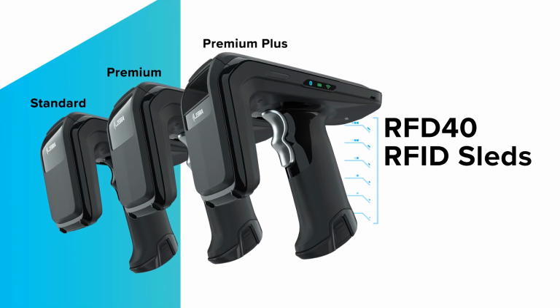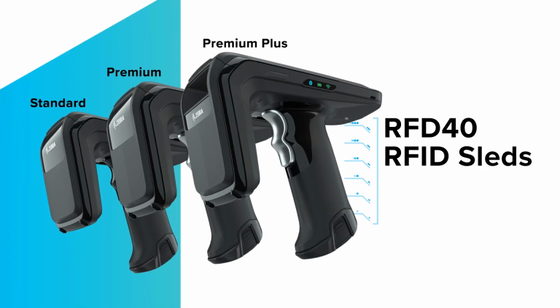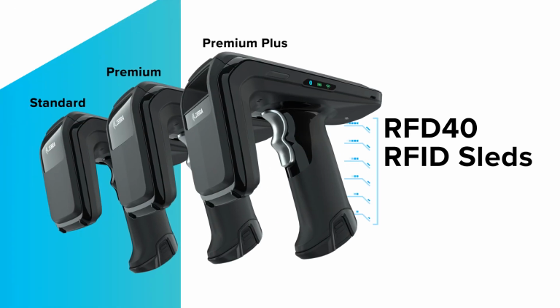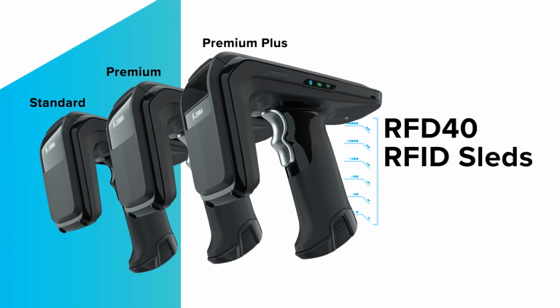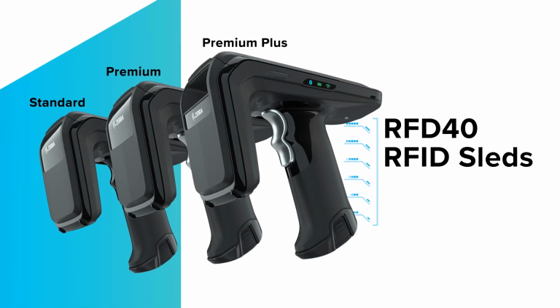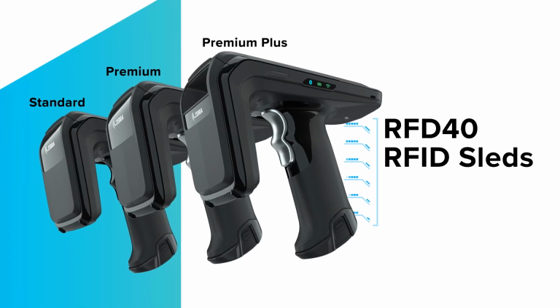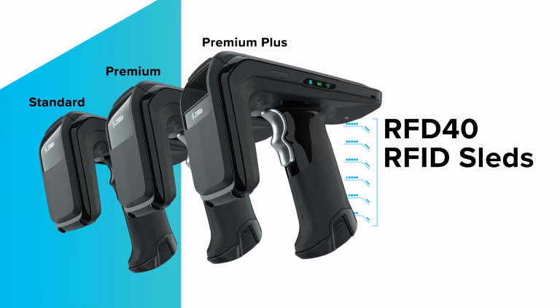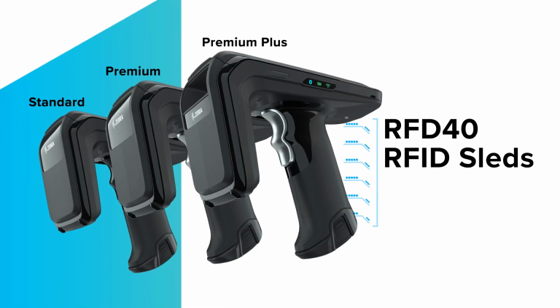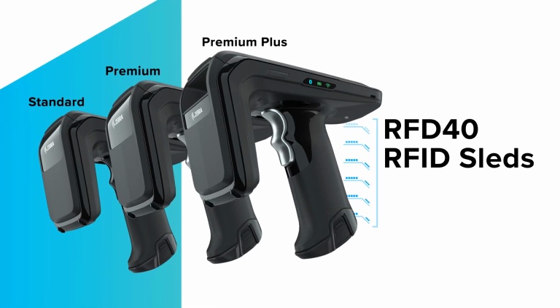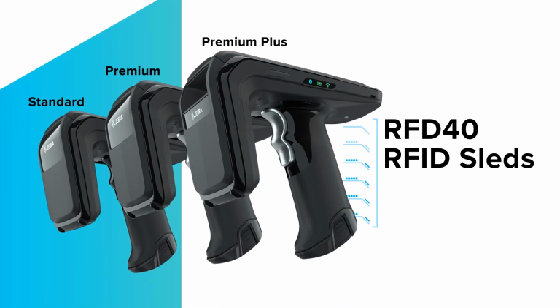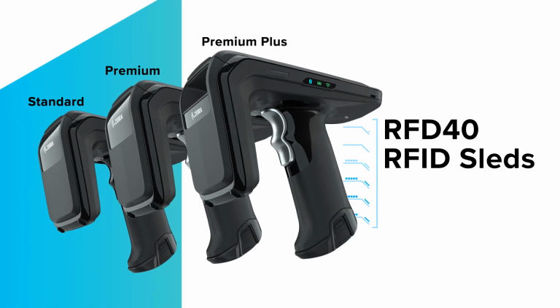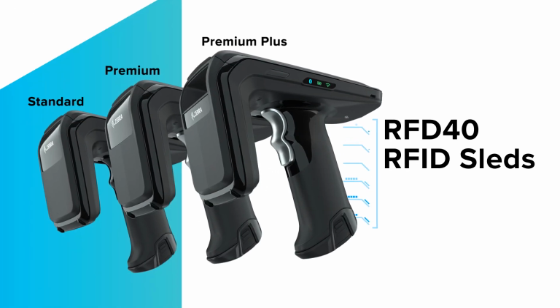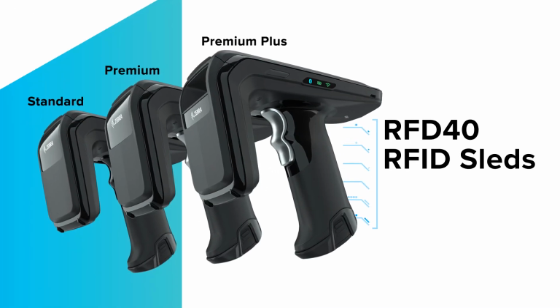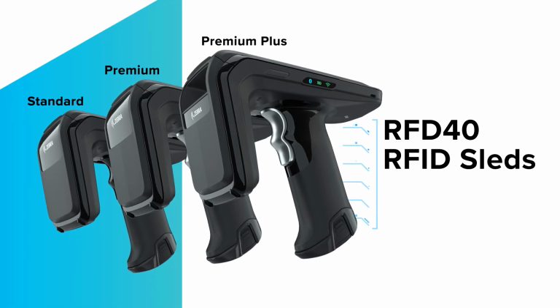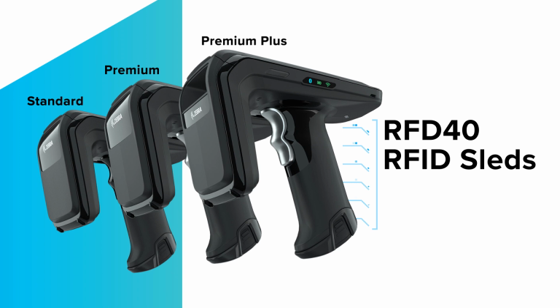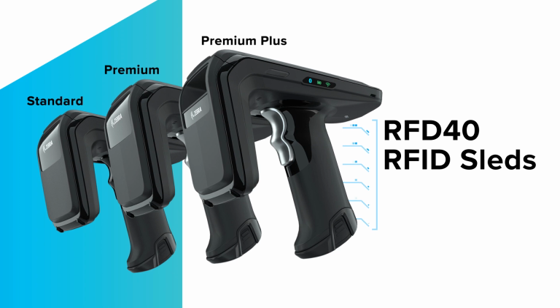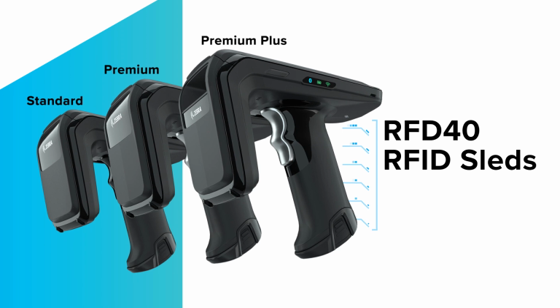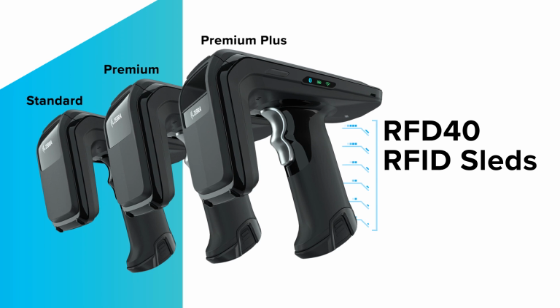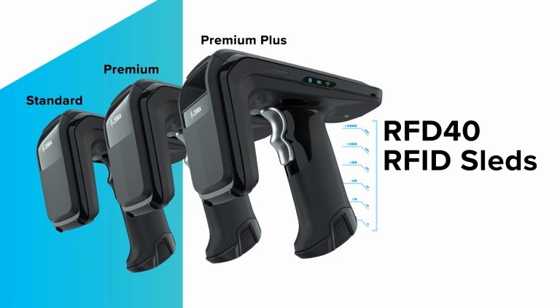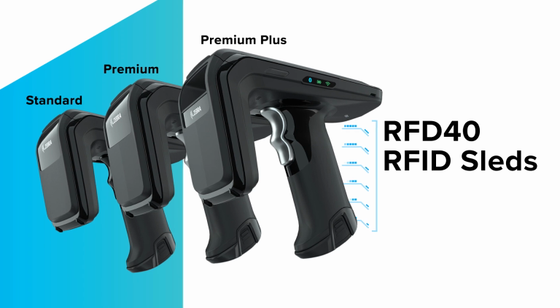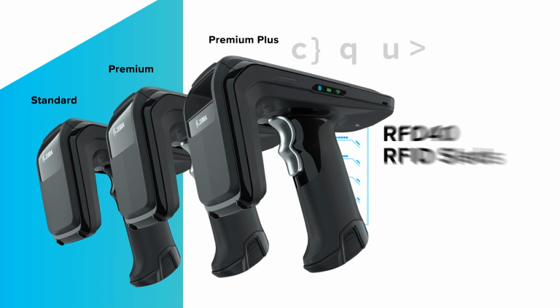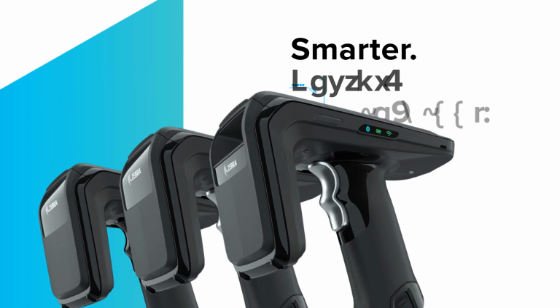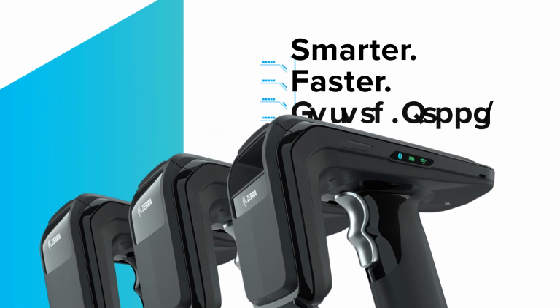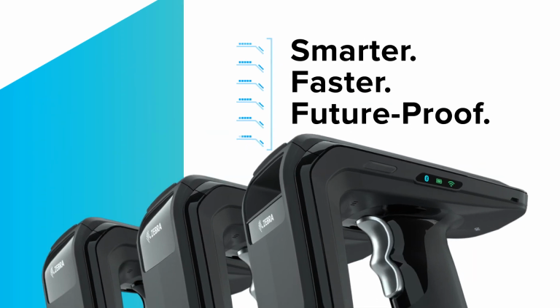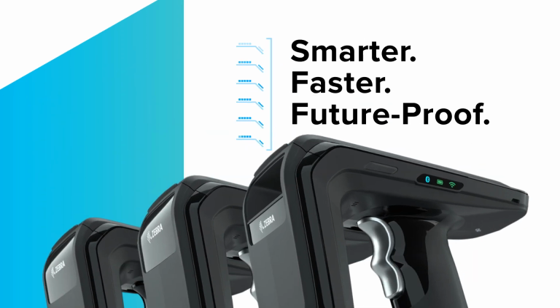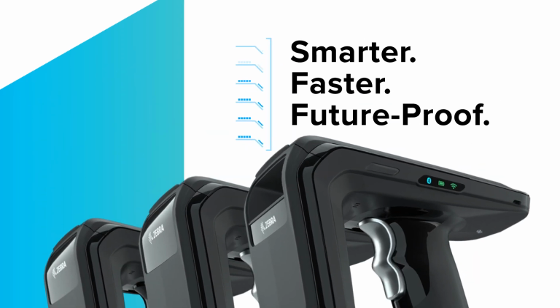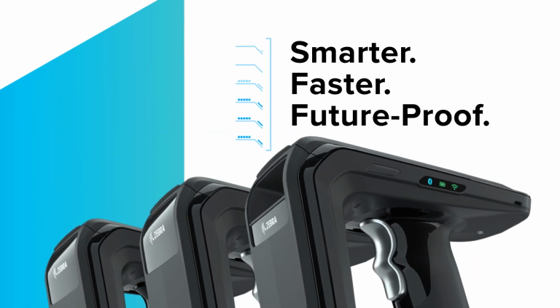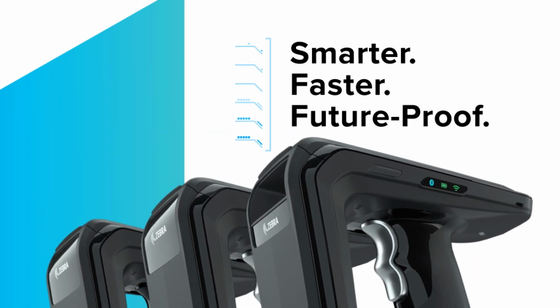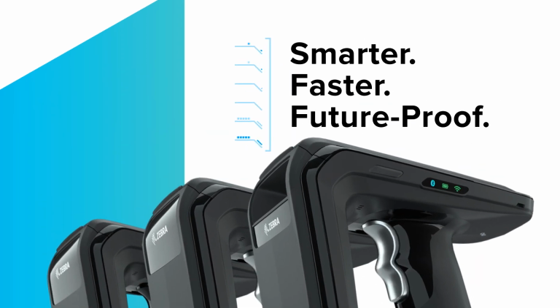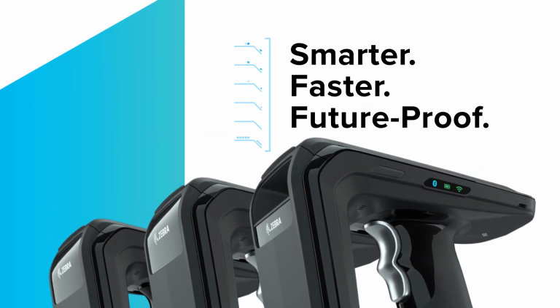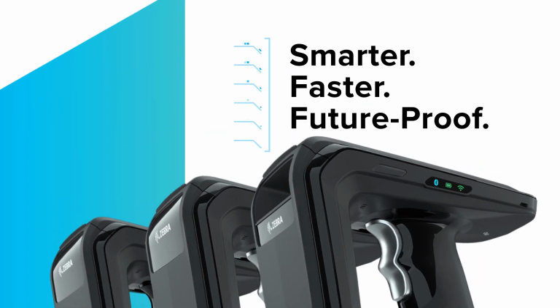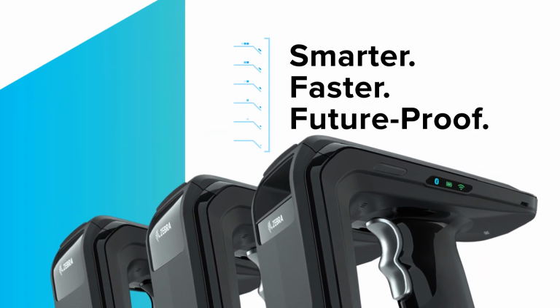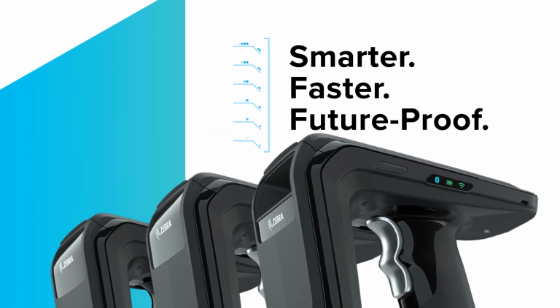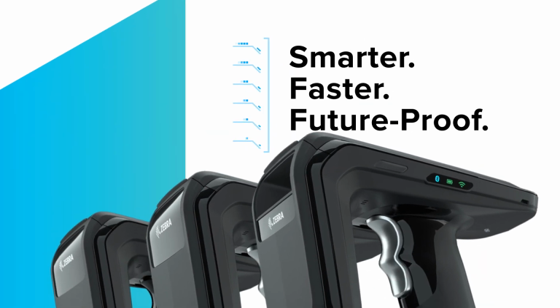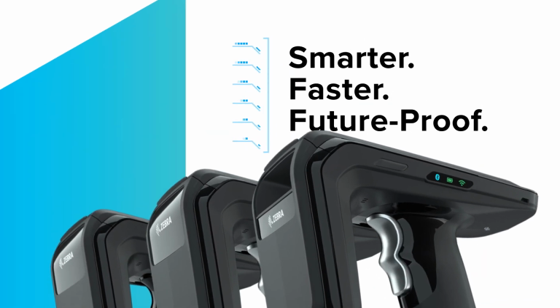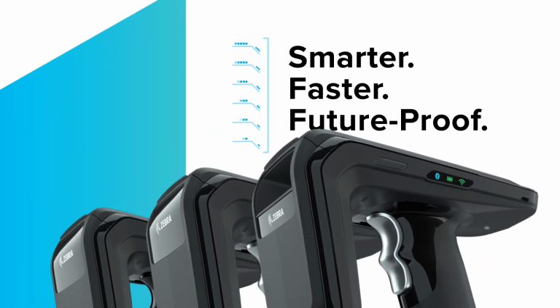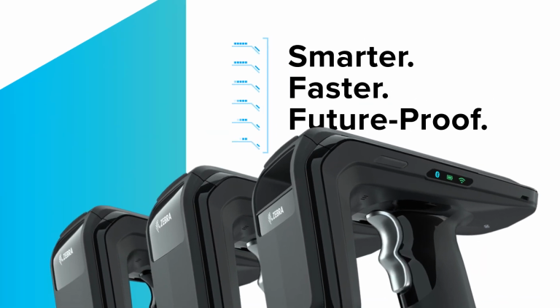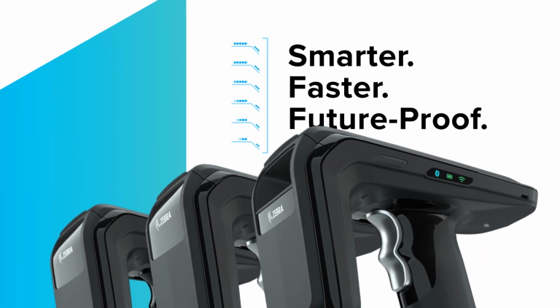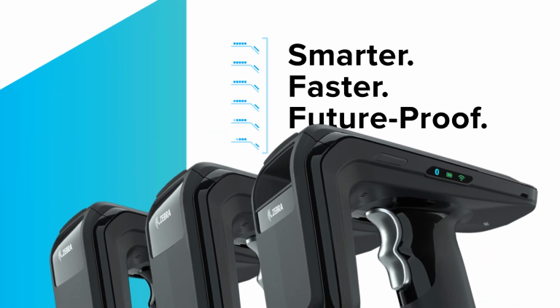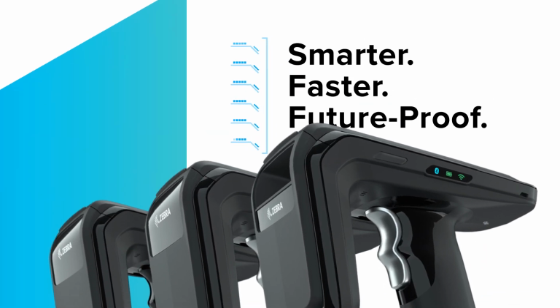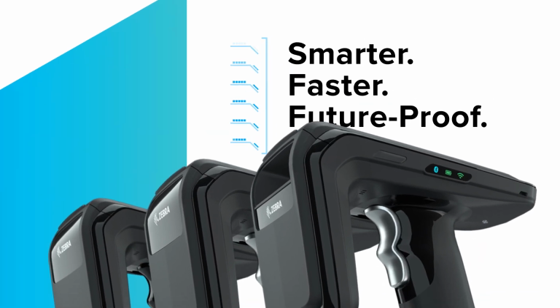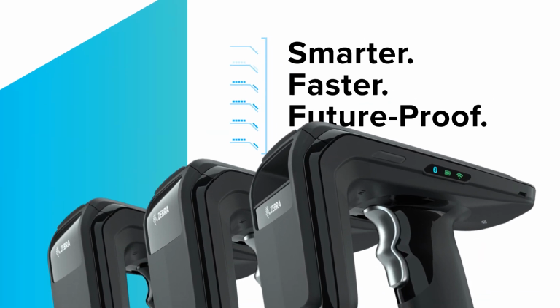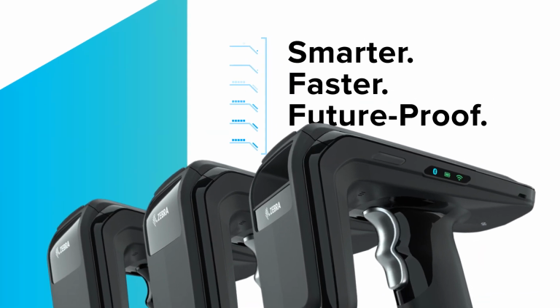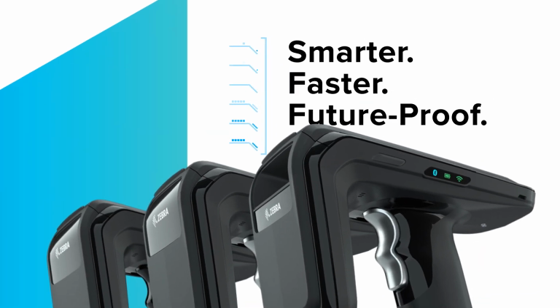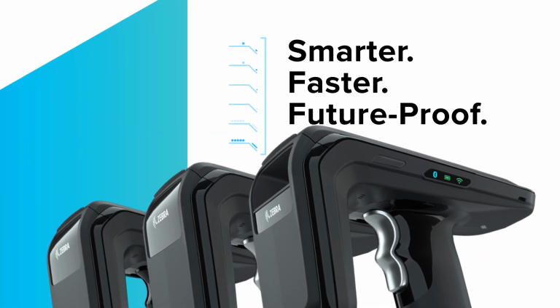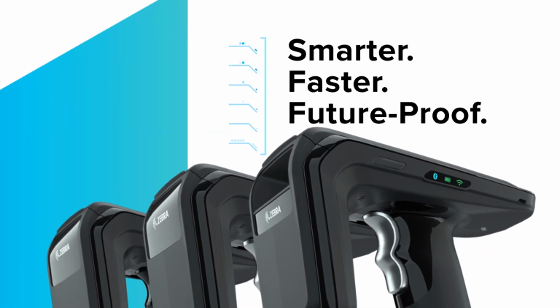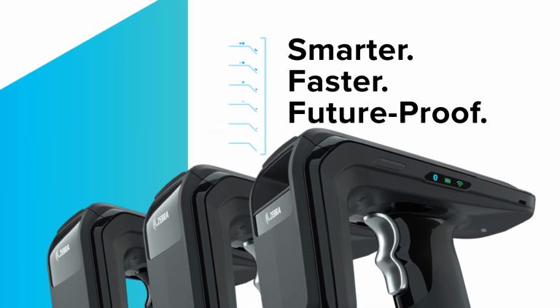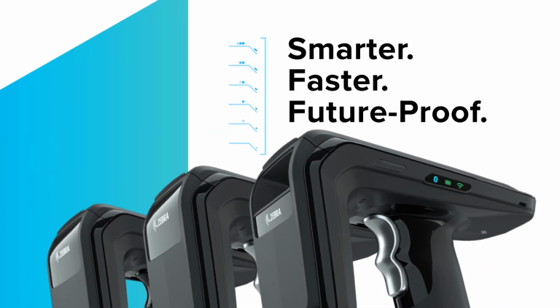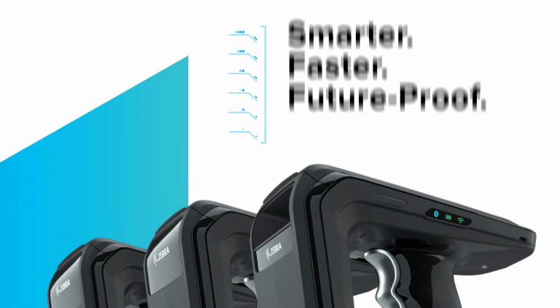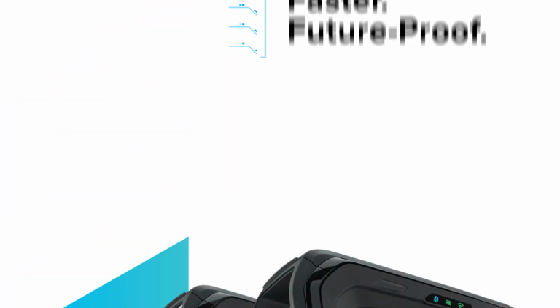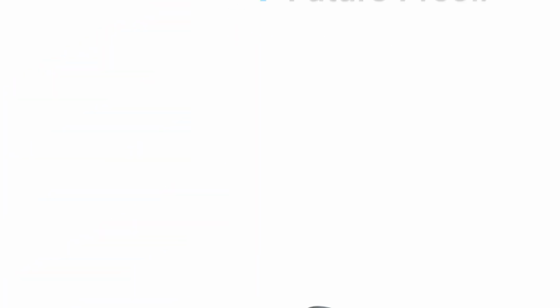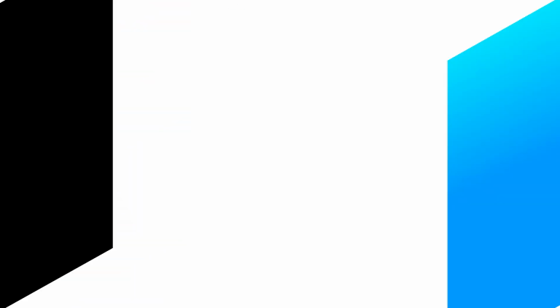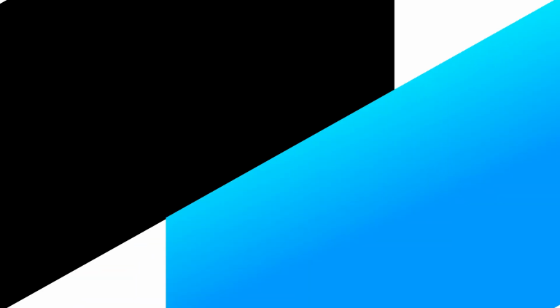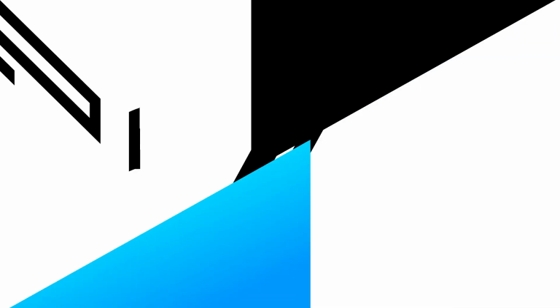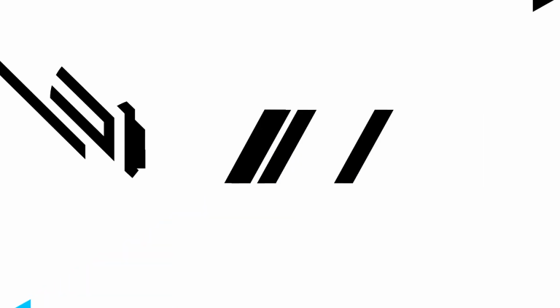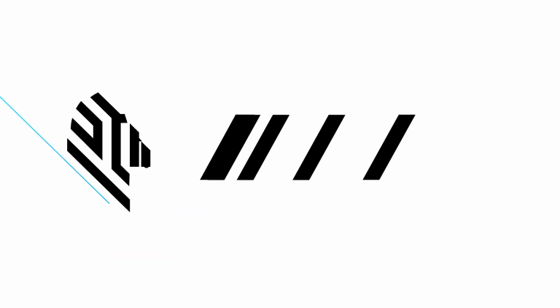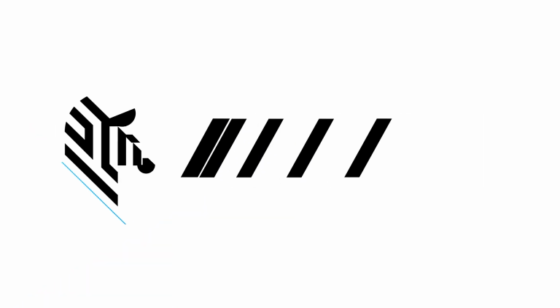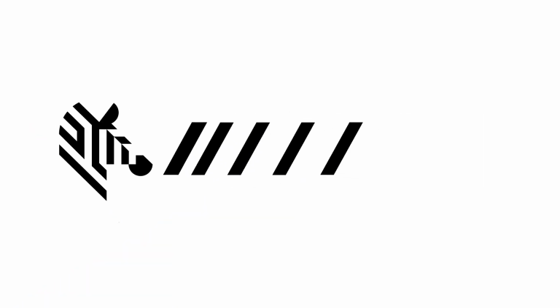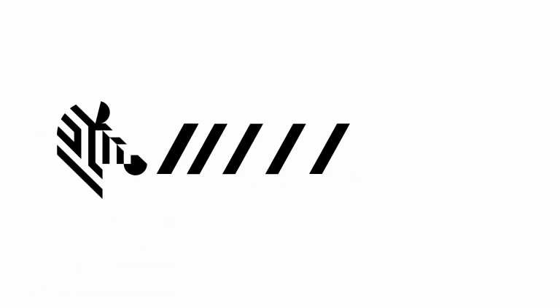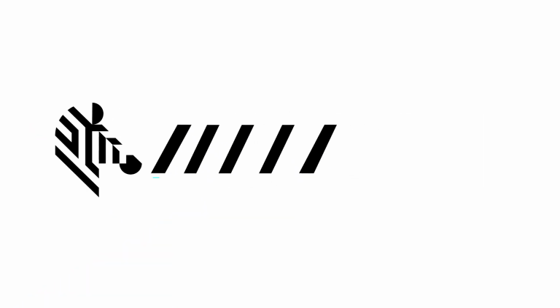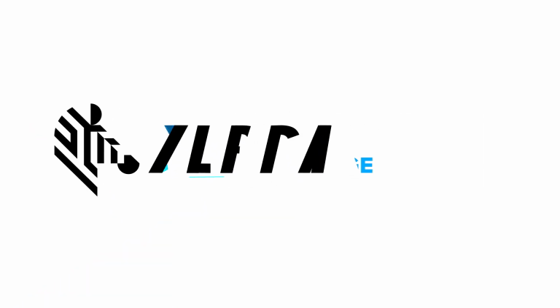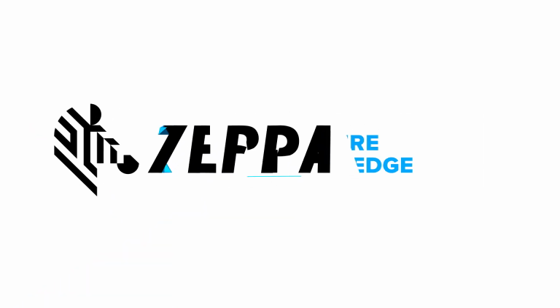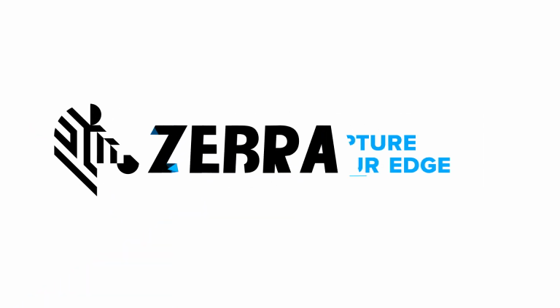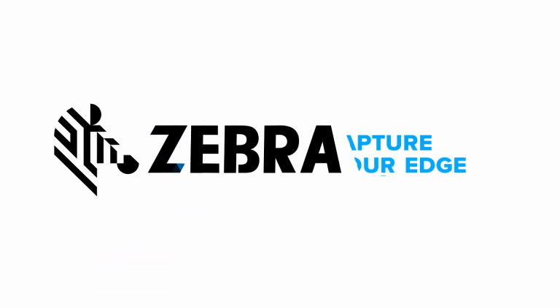RFD-40 RFID sleds: smarter, faster, future-proof. Only from Zebra.